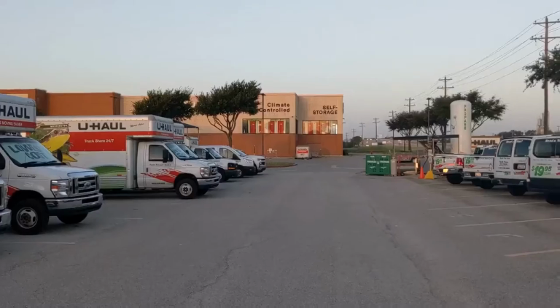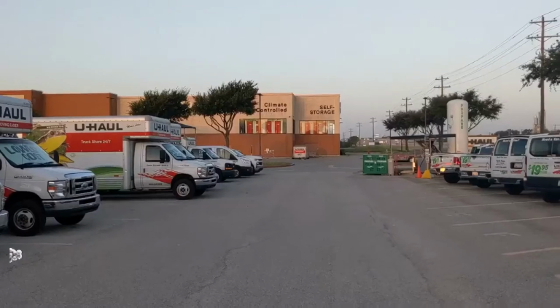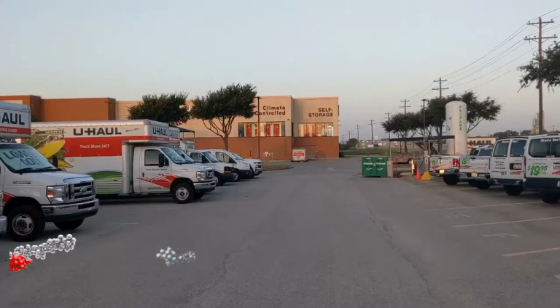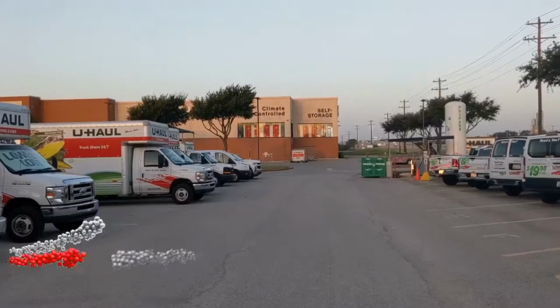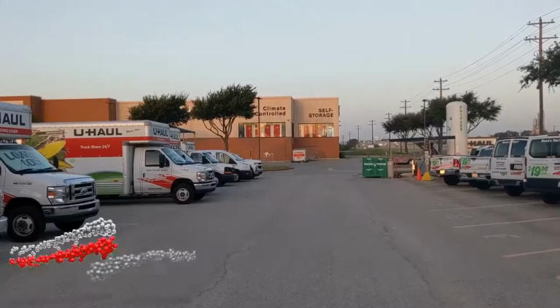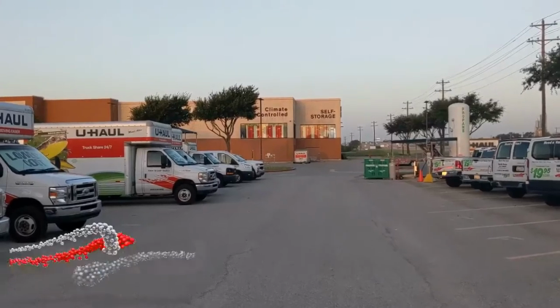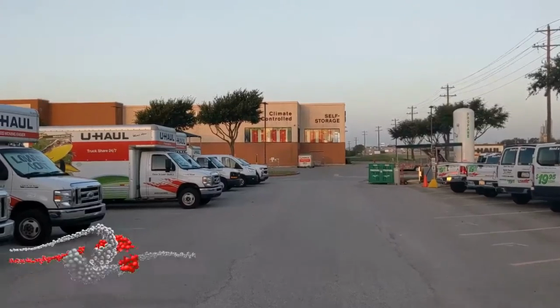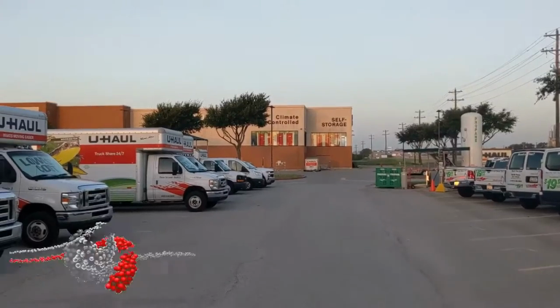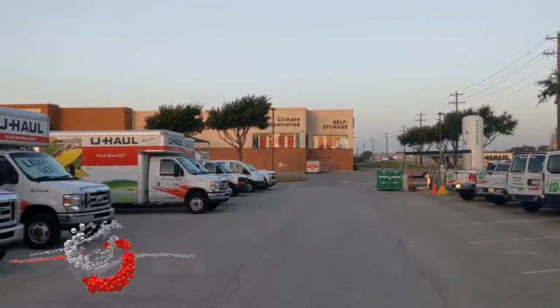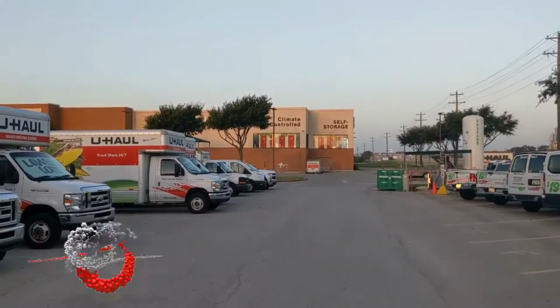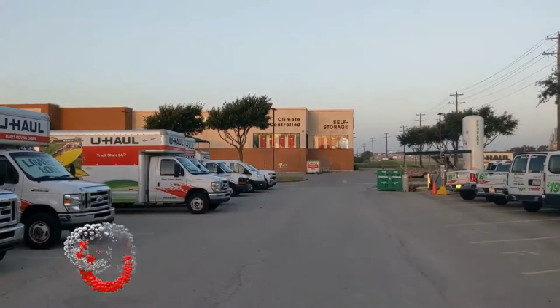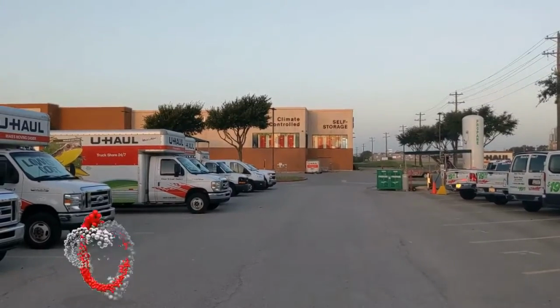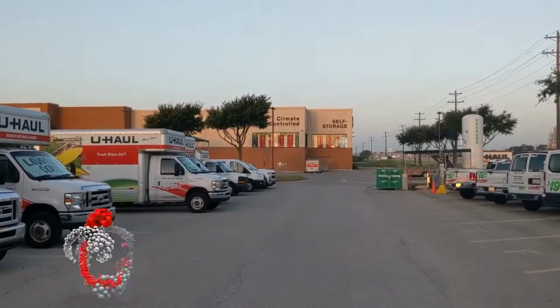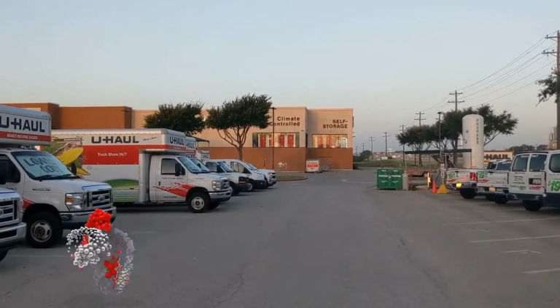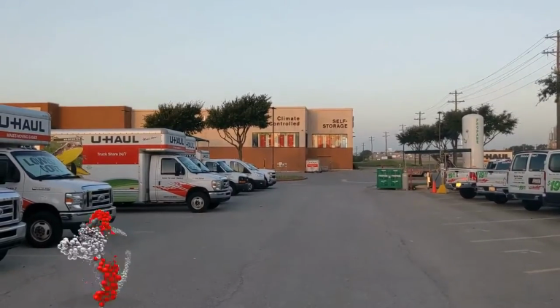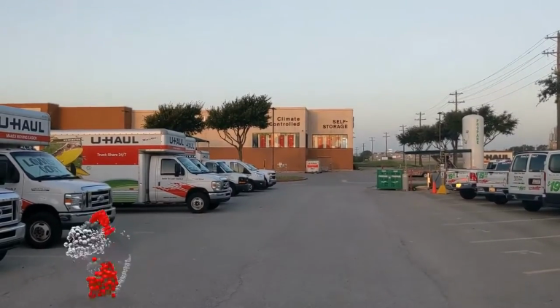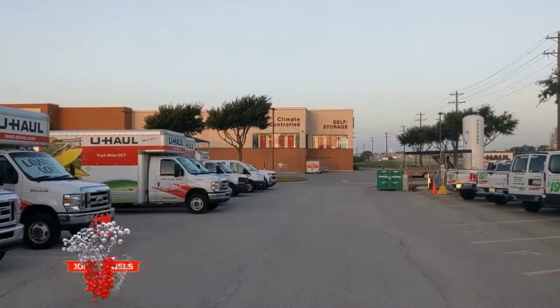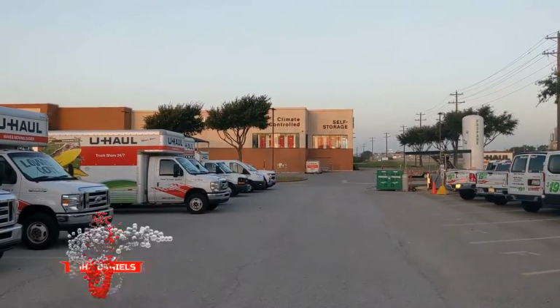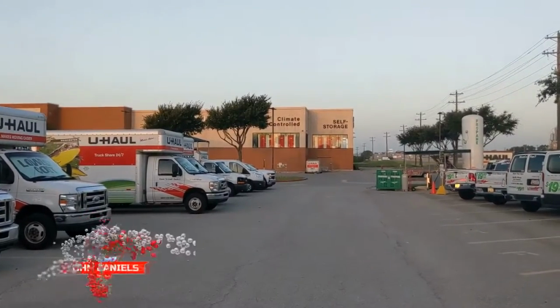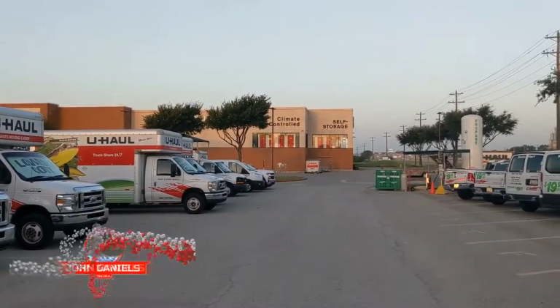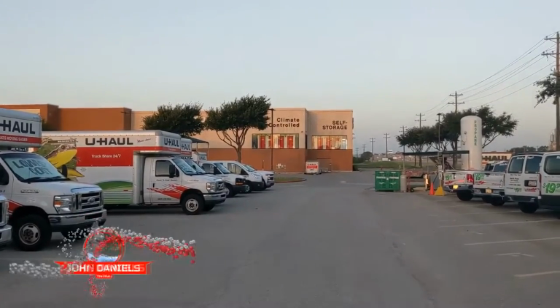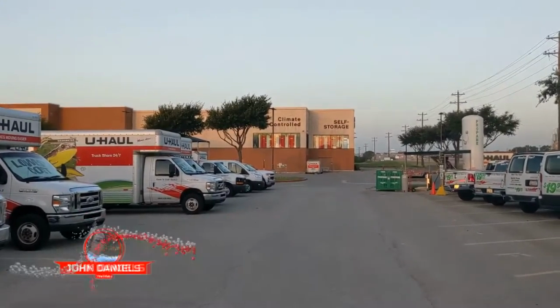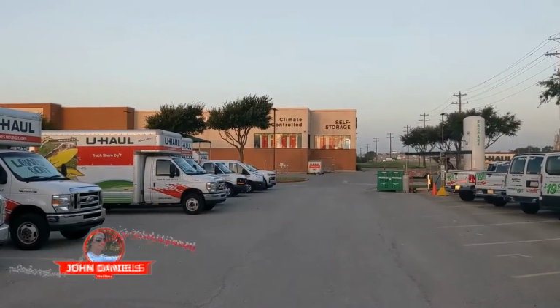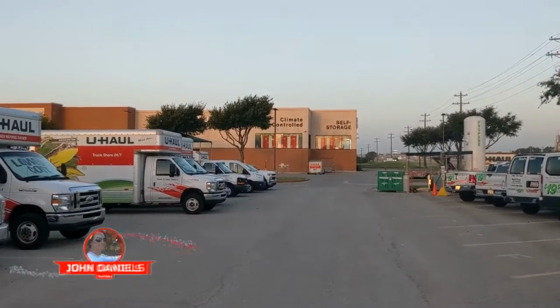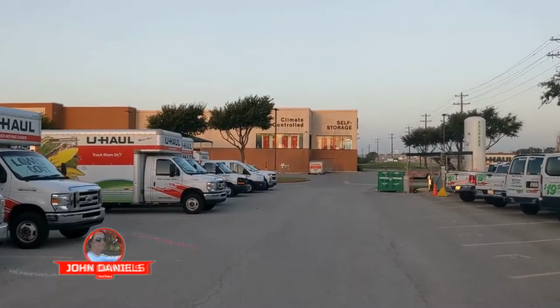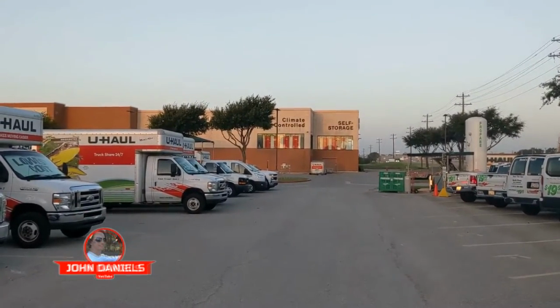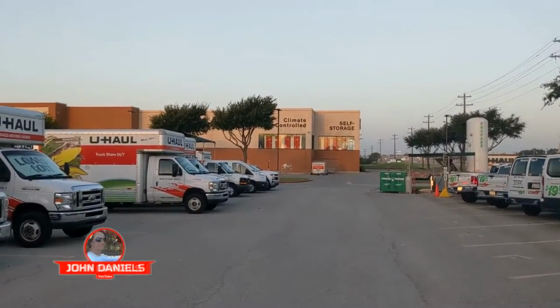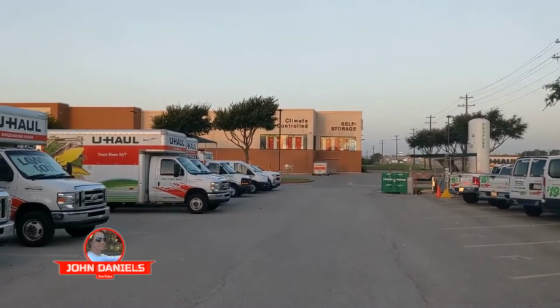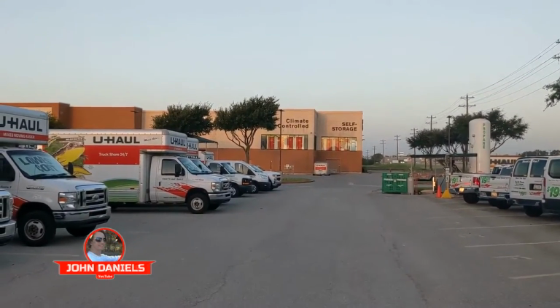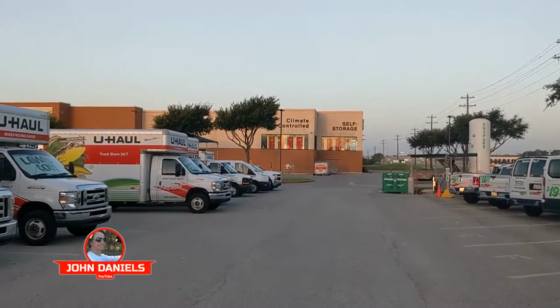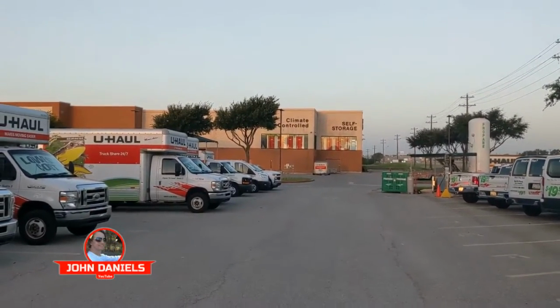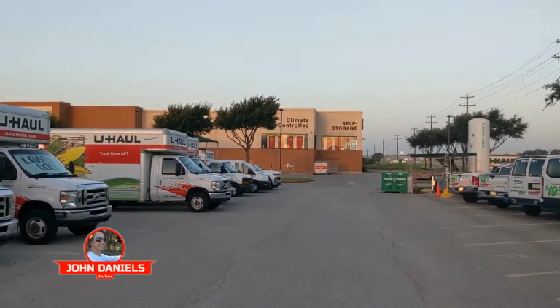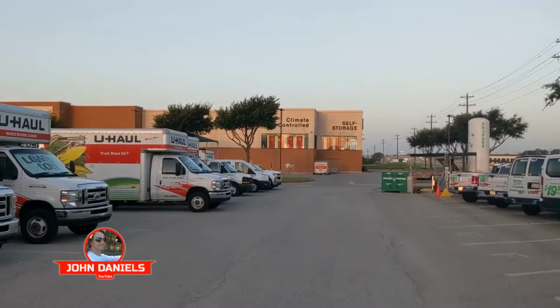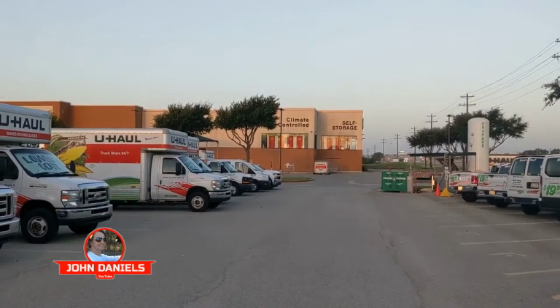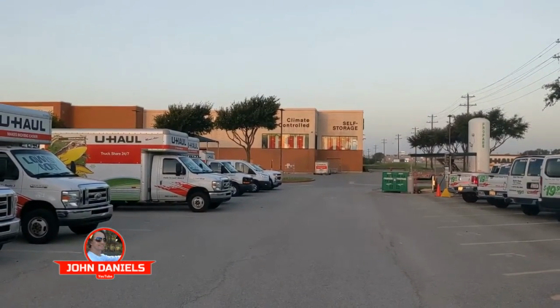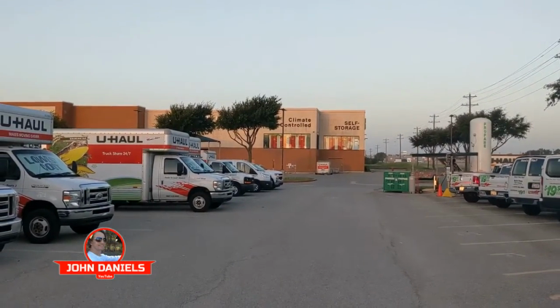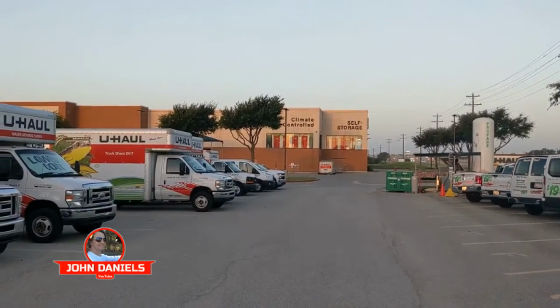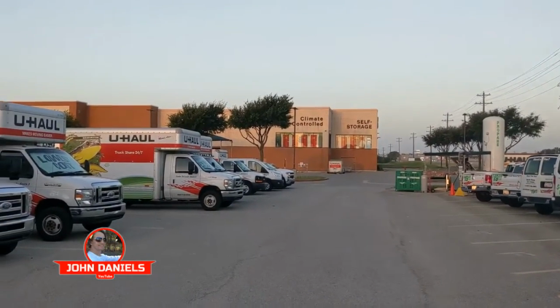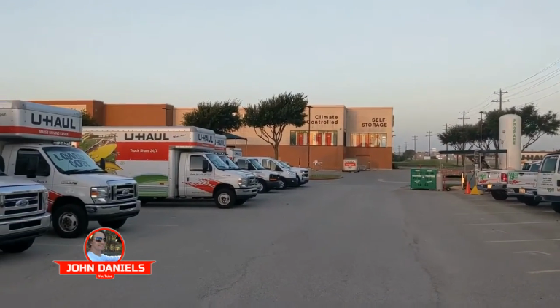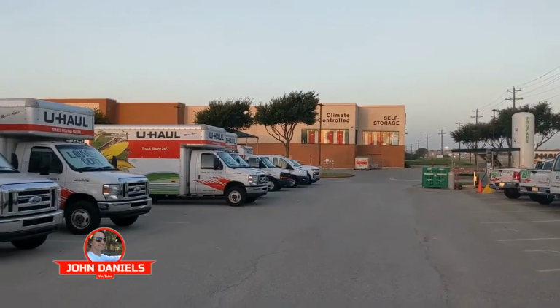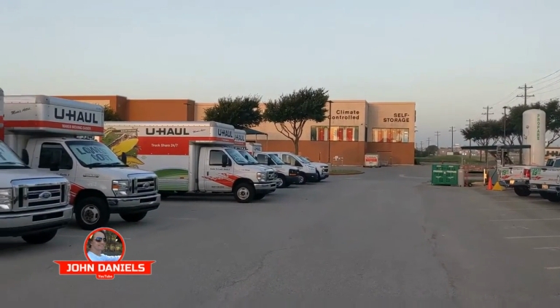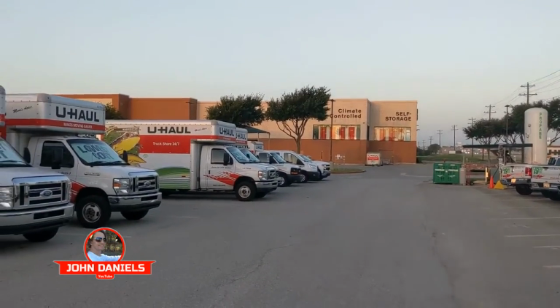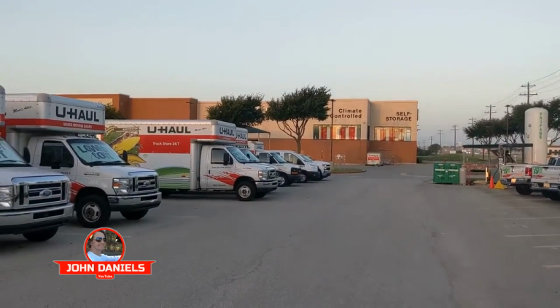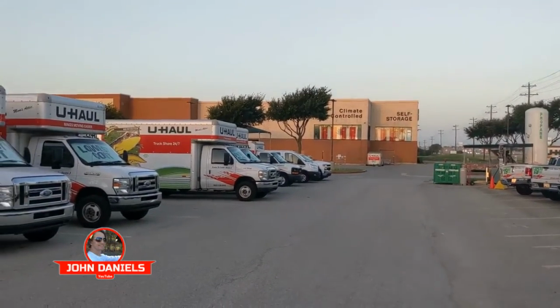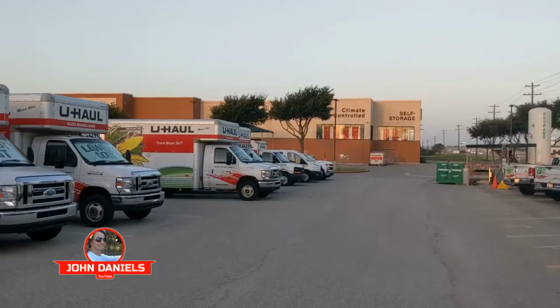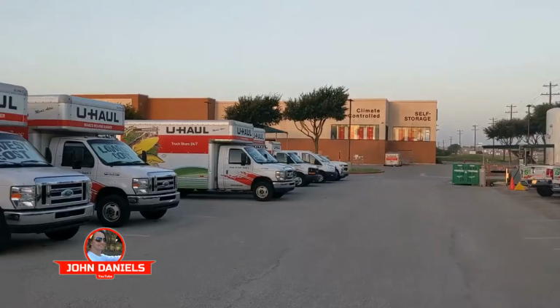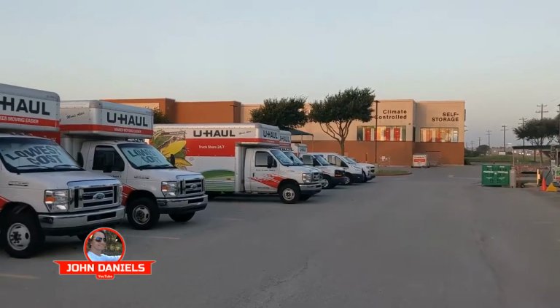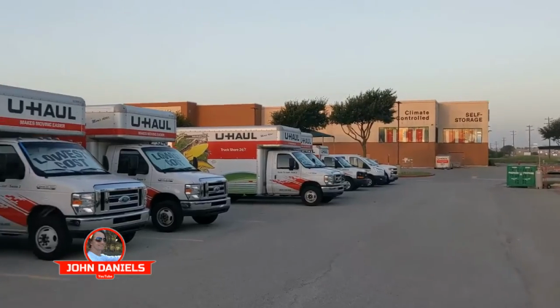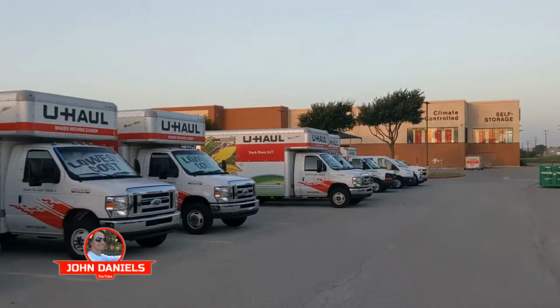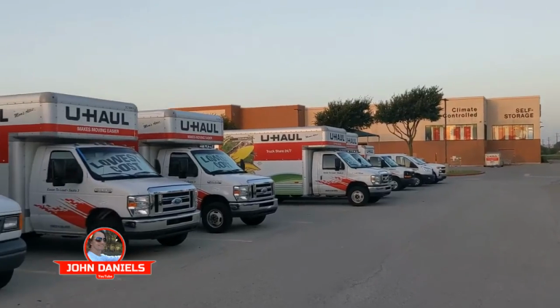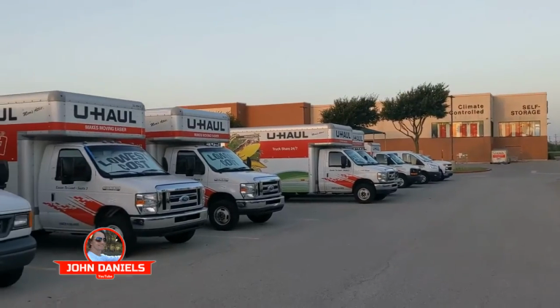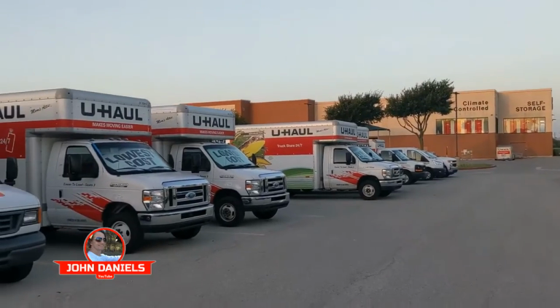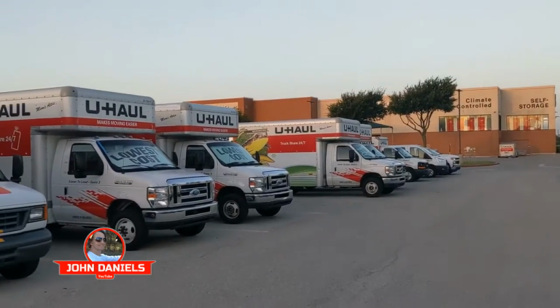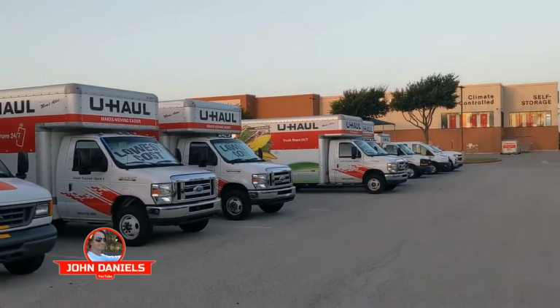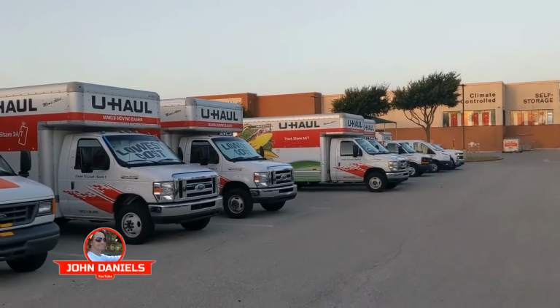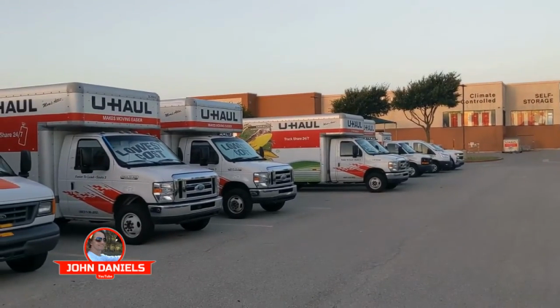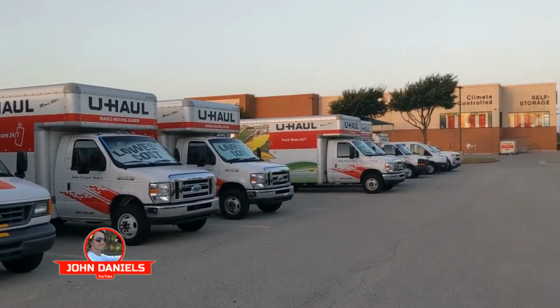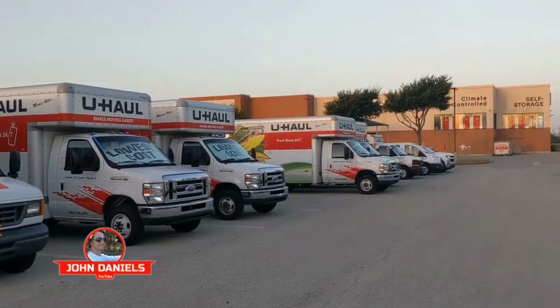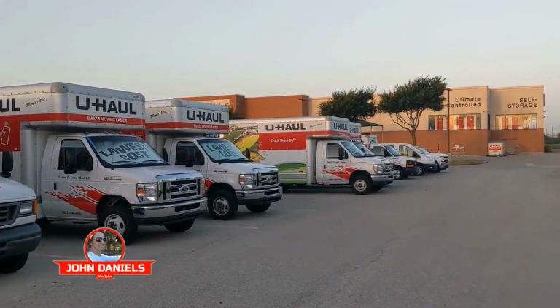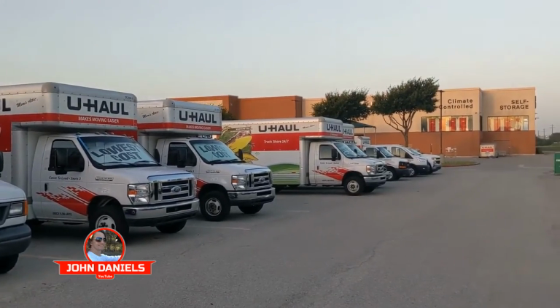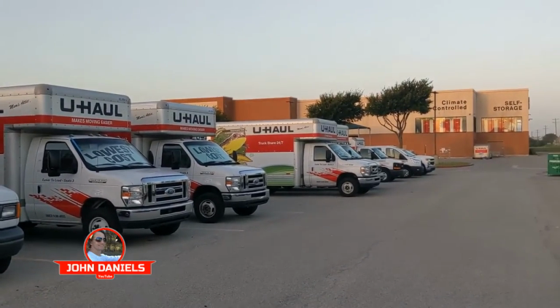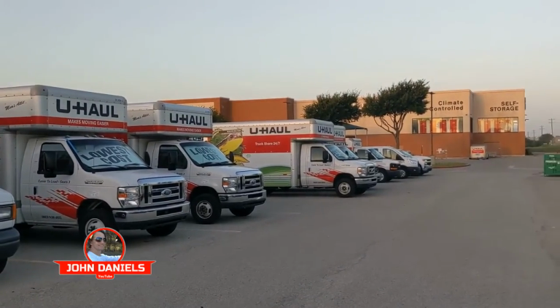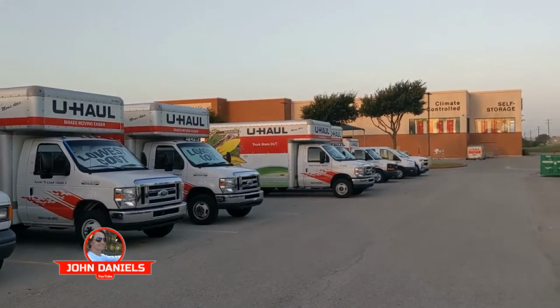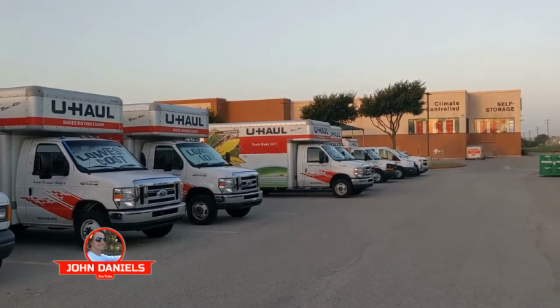Here we are at U-Haul over in Allen, Texas, and it's a great place to rent a U-Haul.